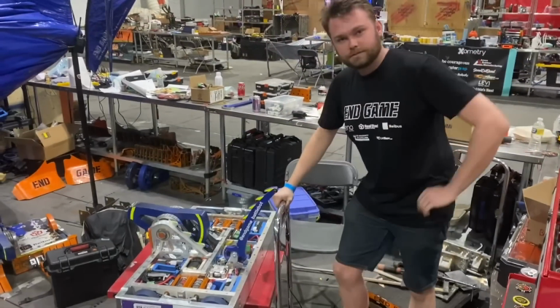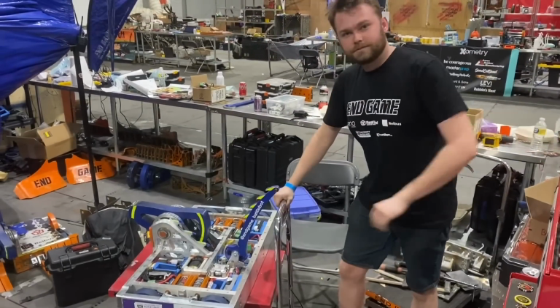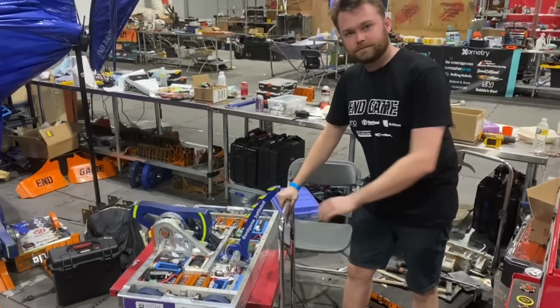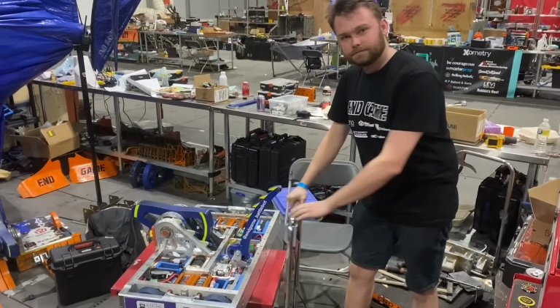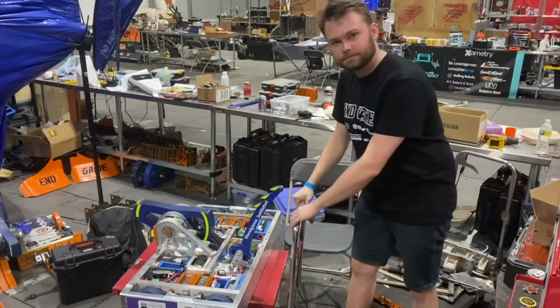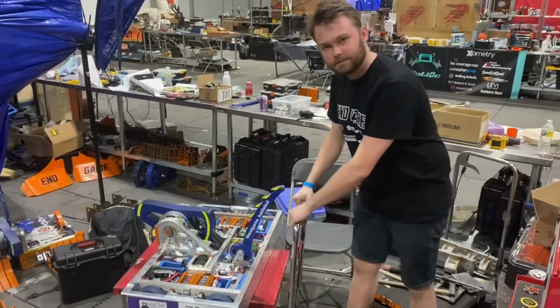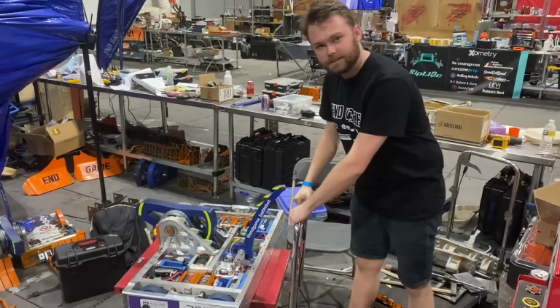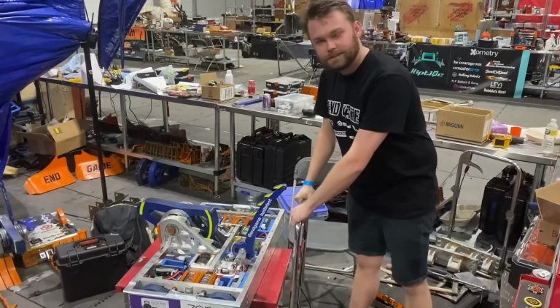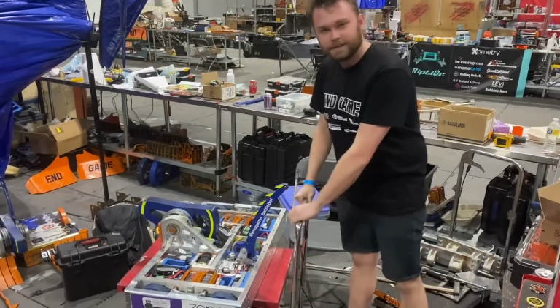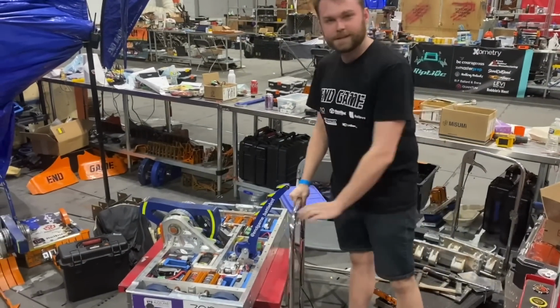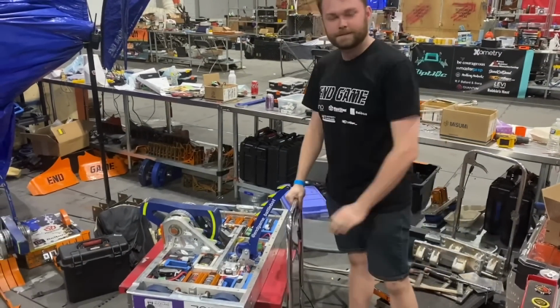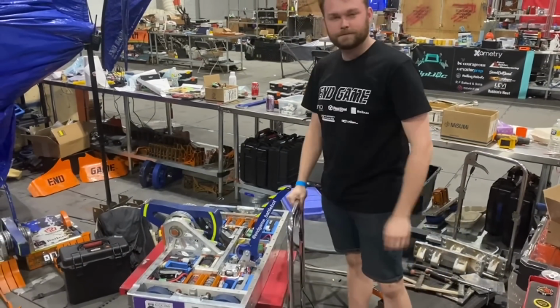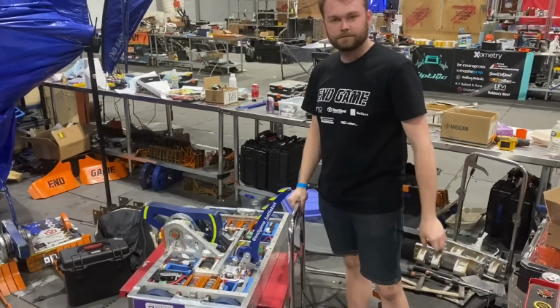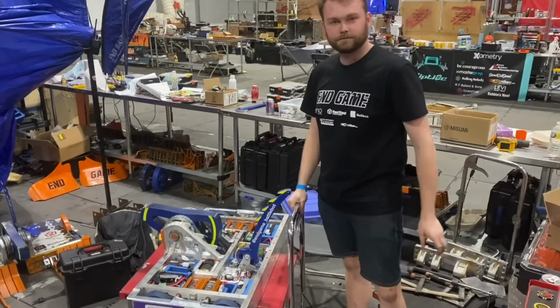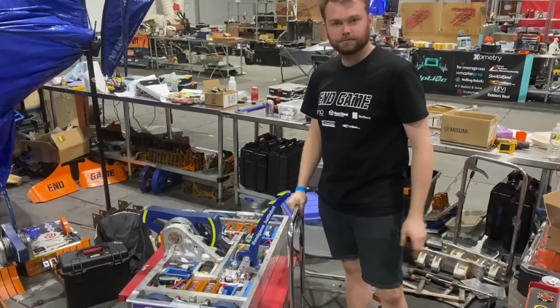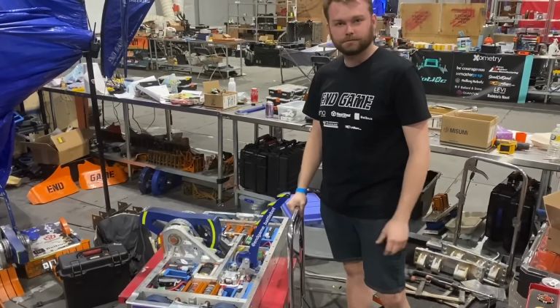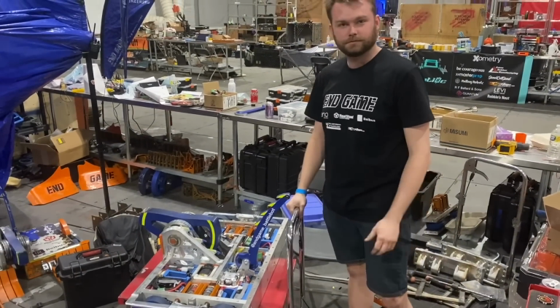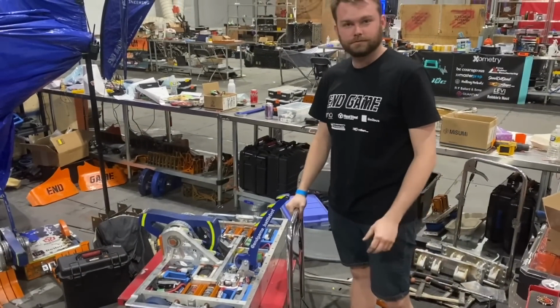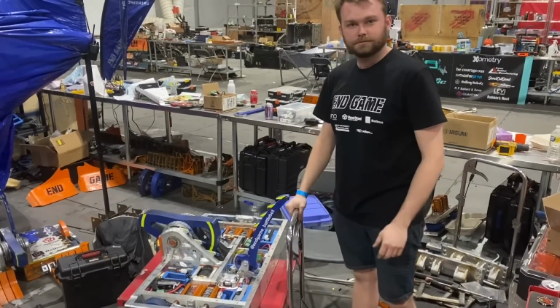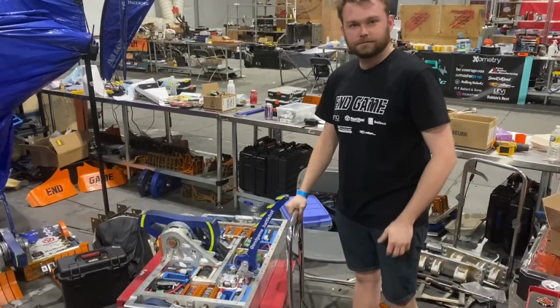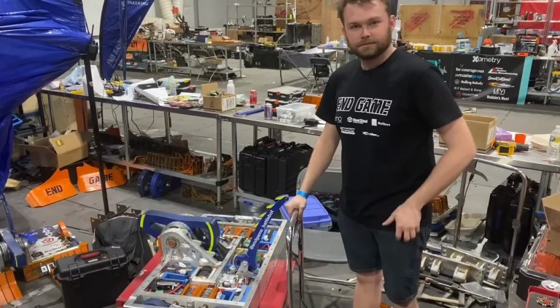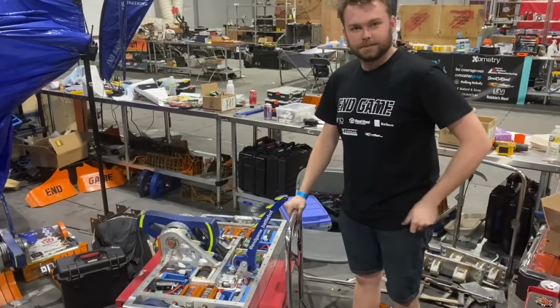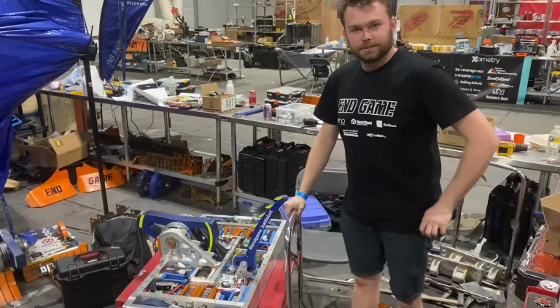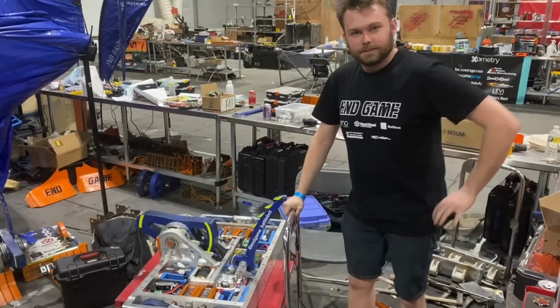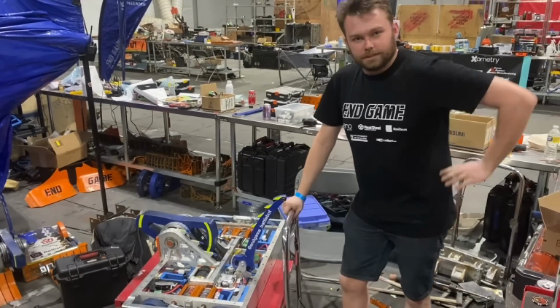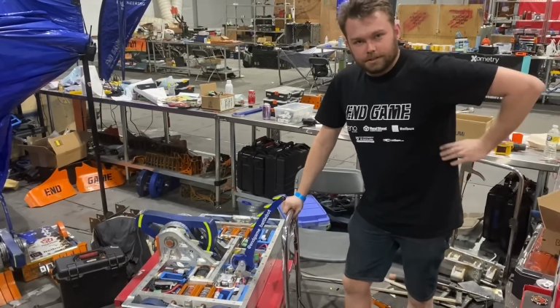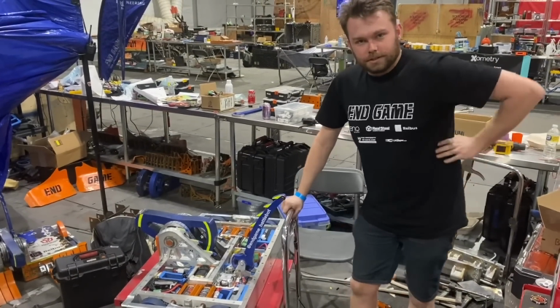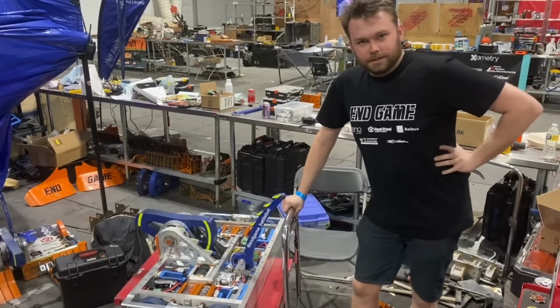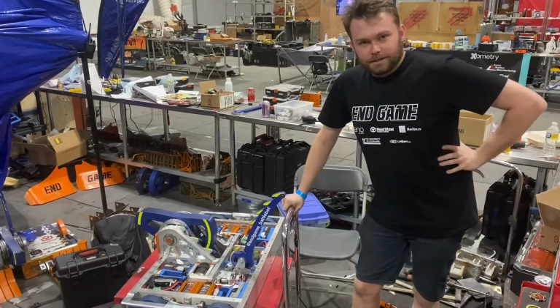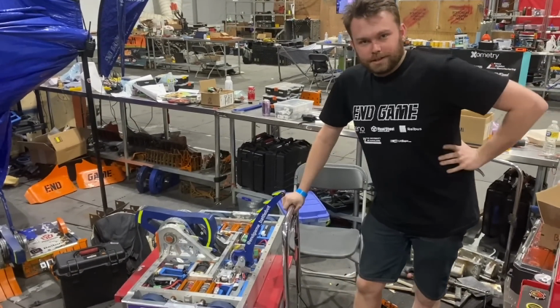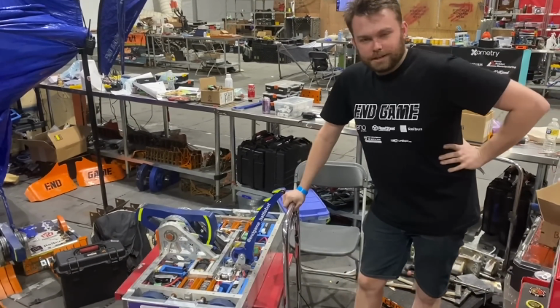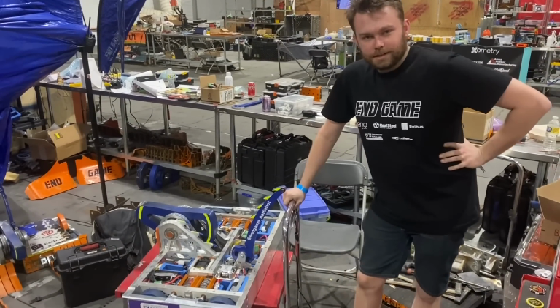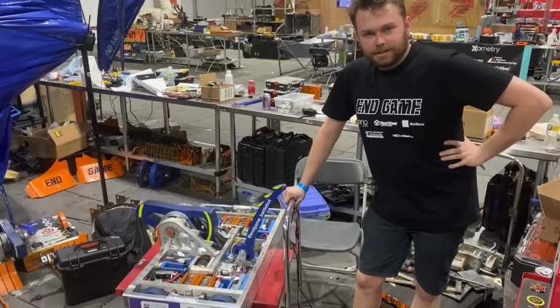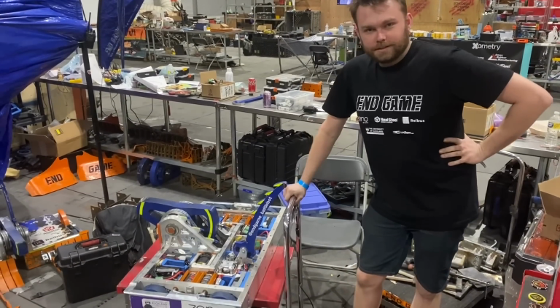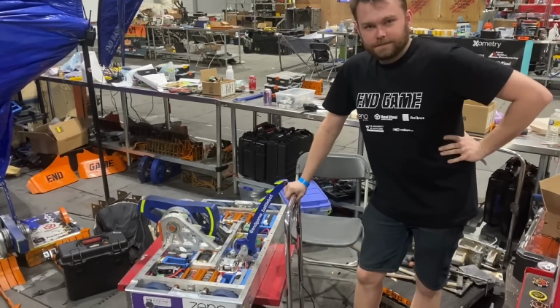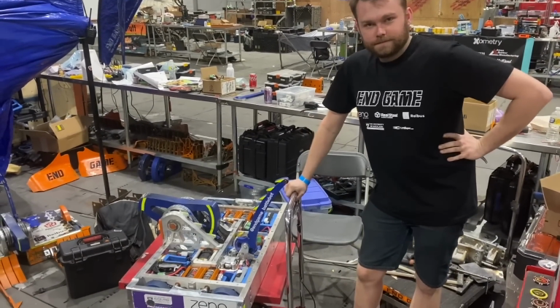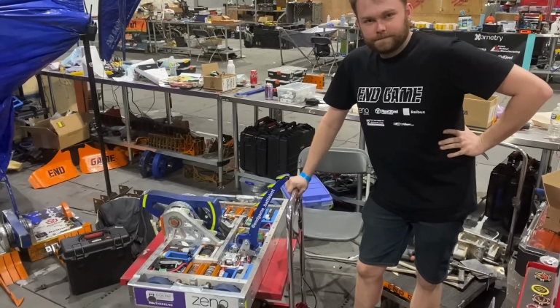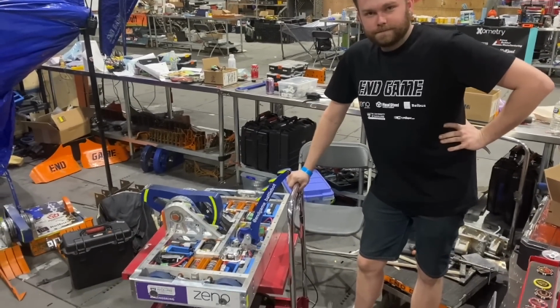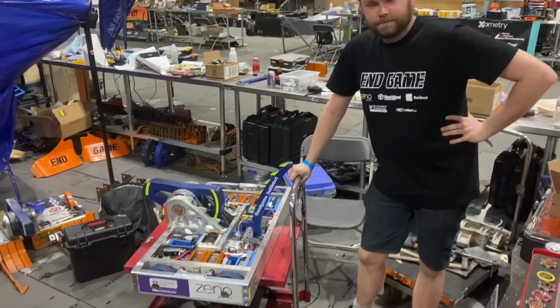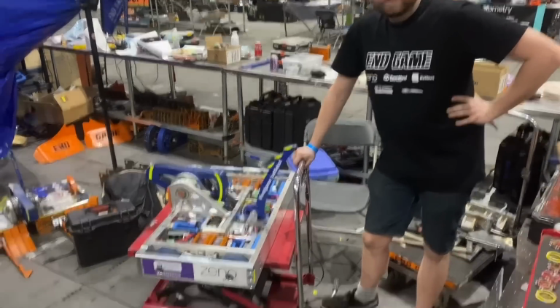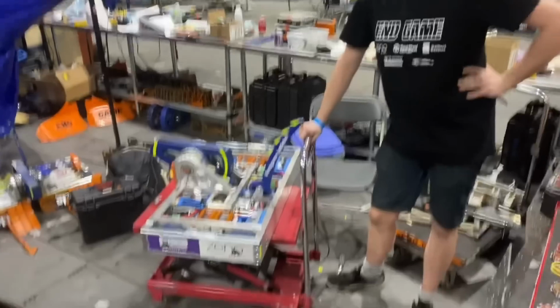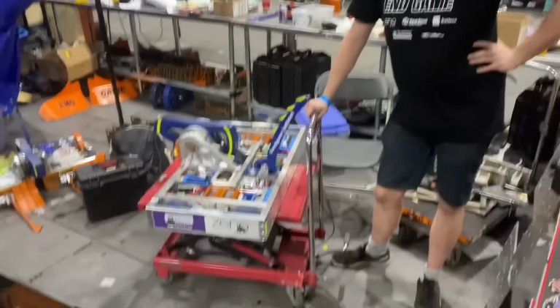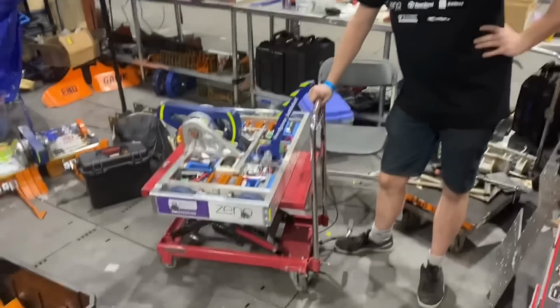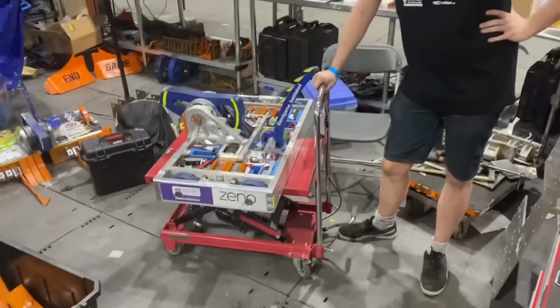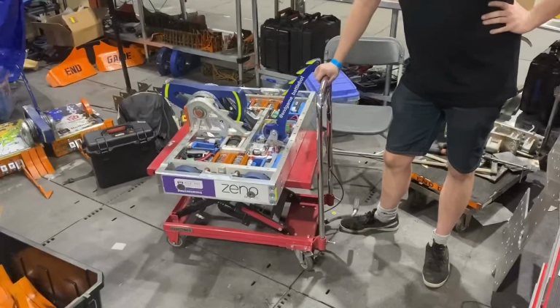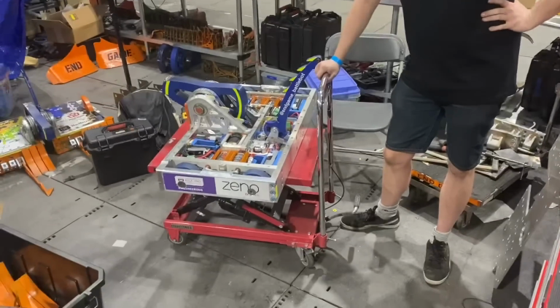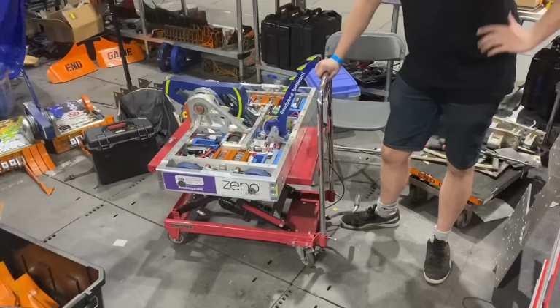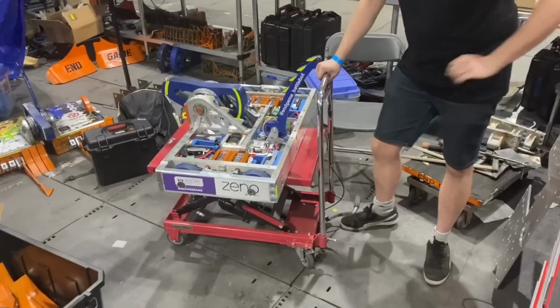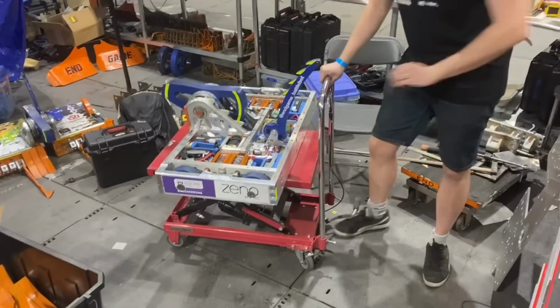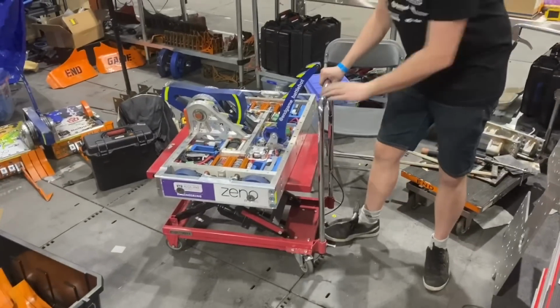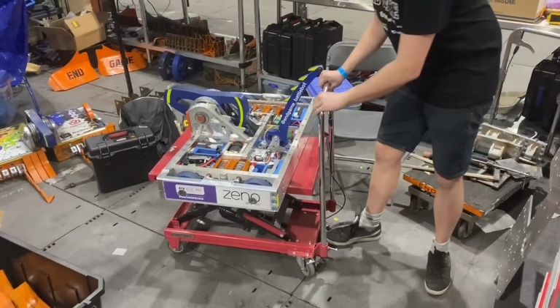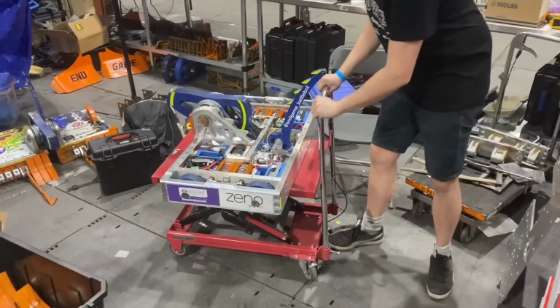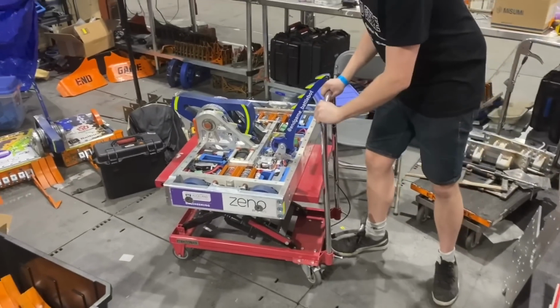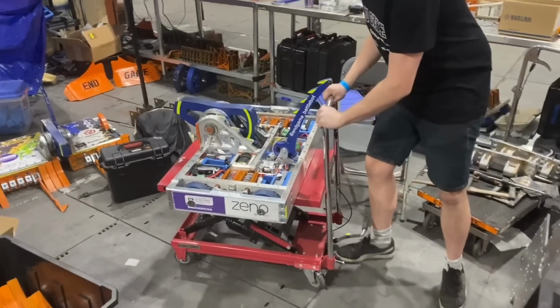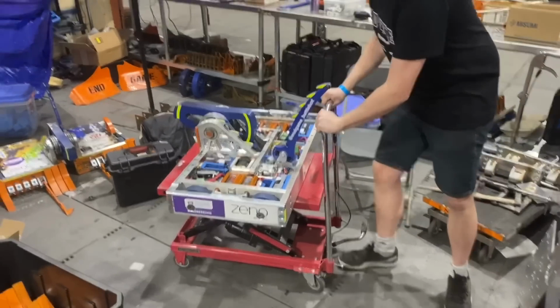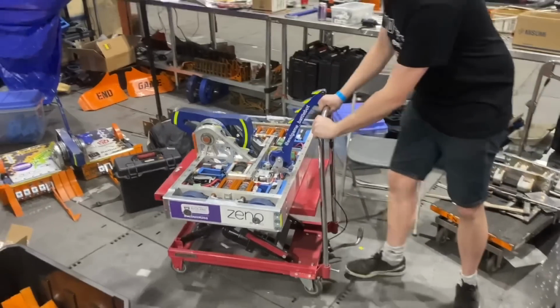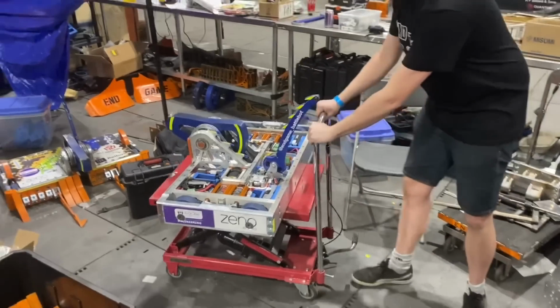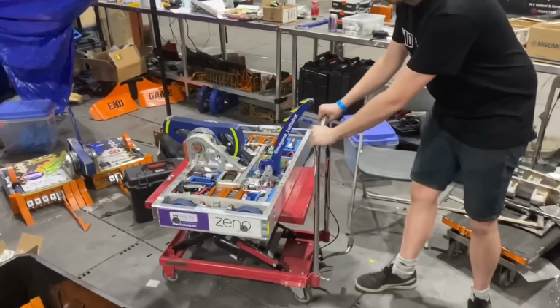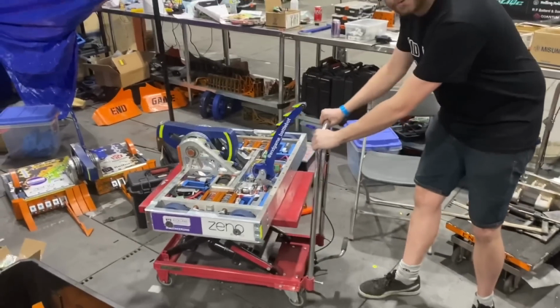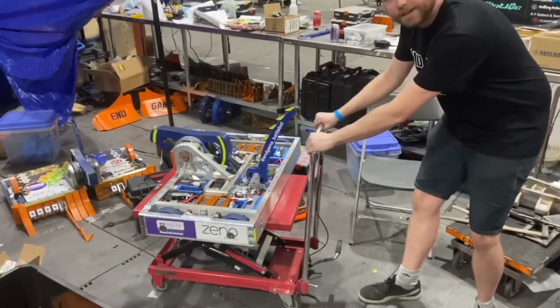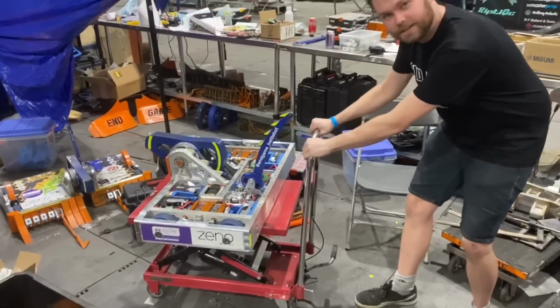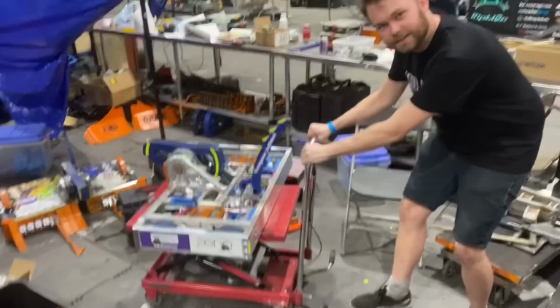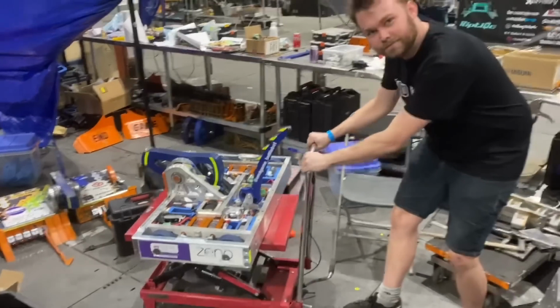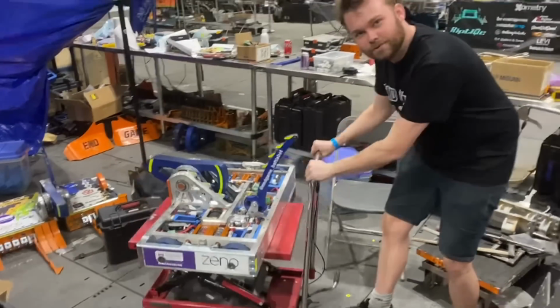I know everyone was teasing you guys for the squeaky cart, but I understand you've finally fixed it — can we see it? It's not squeaking anymore!